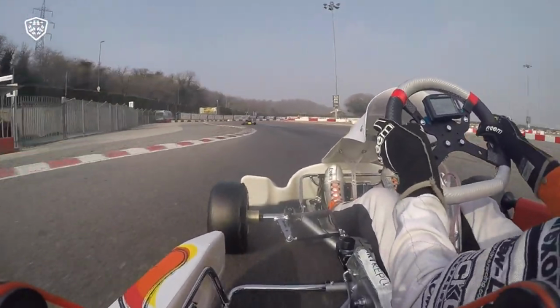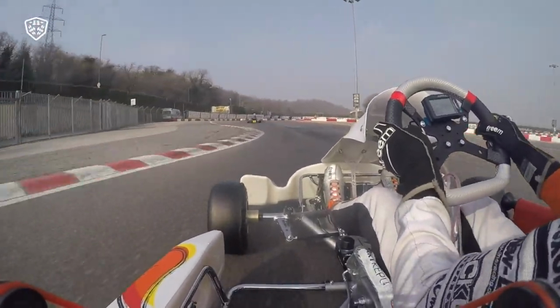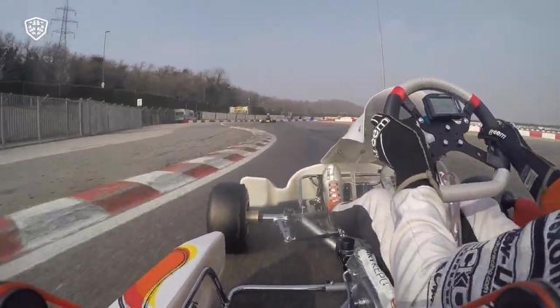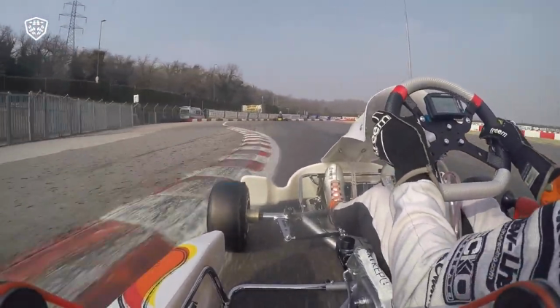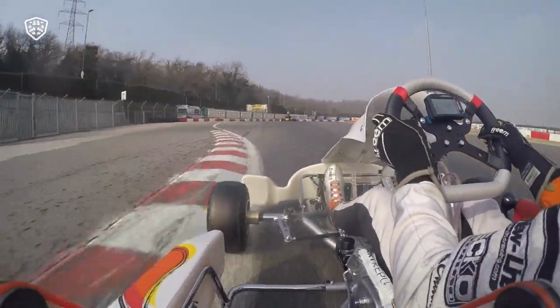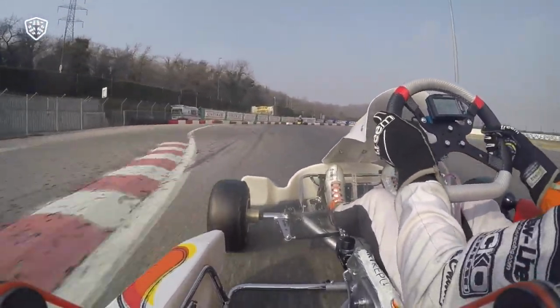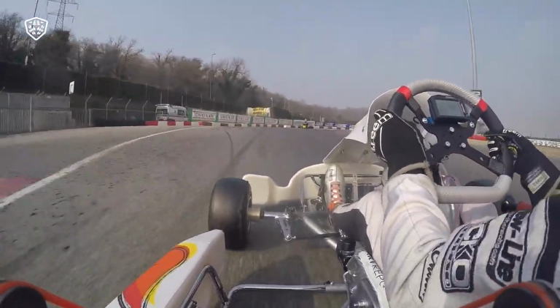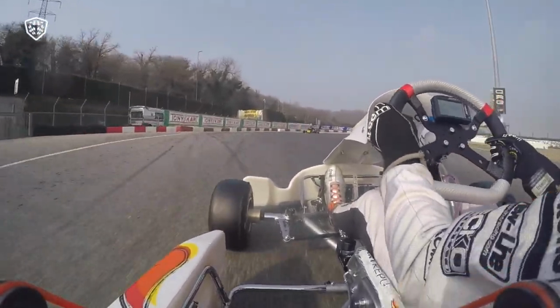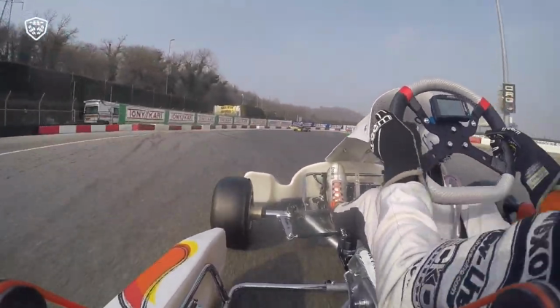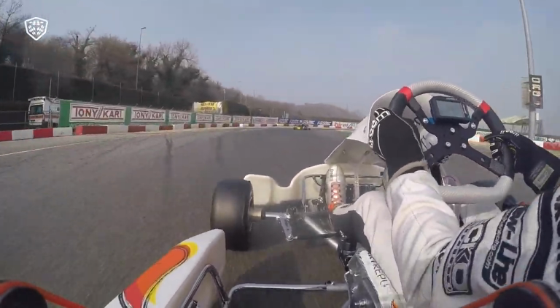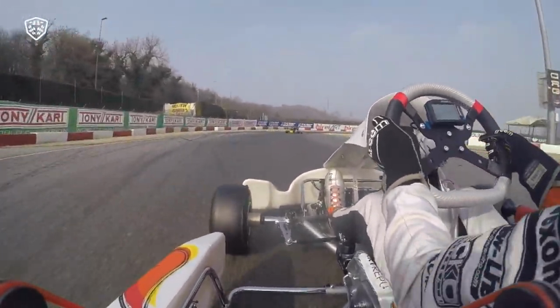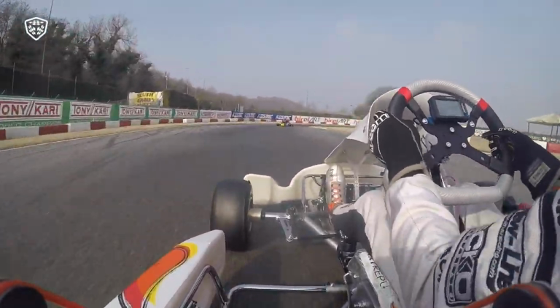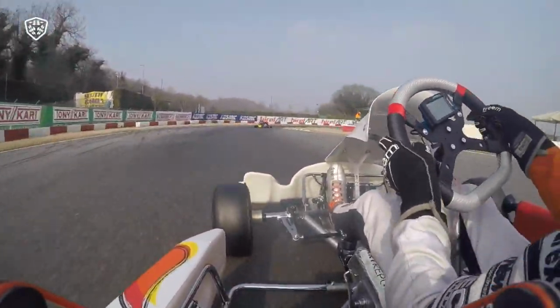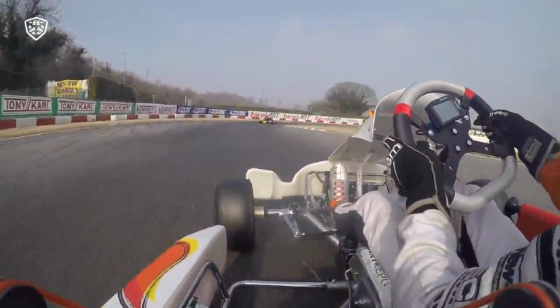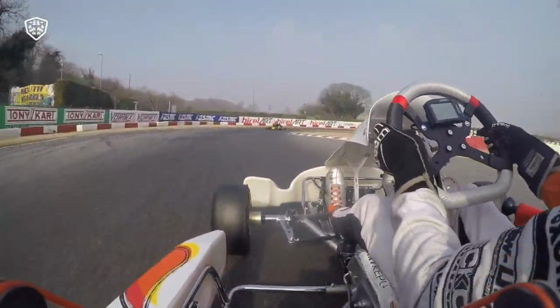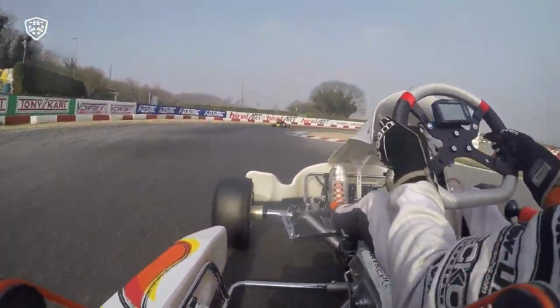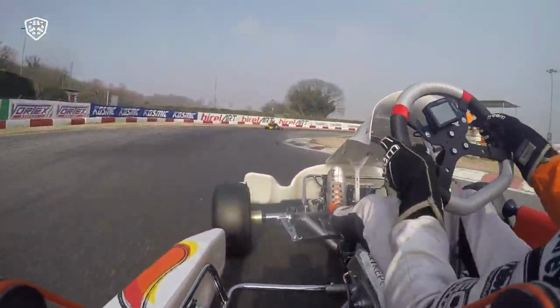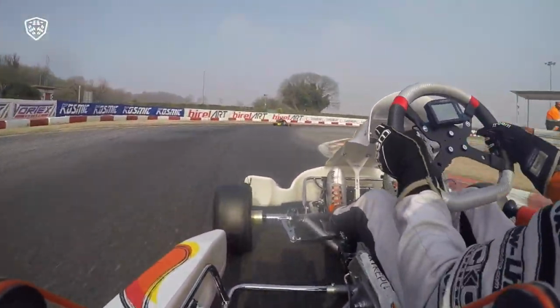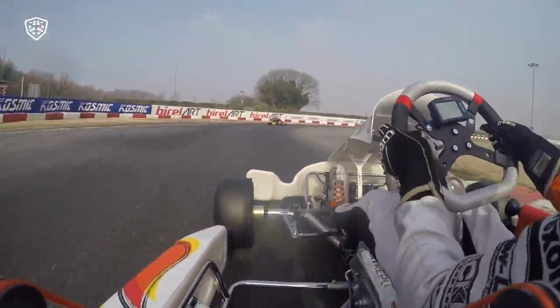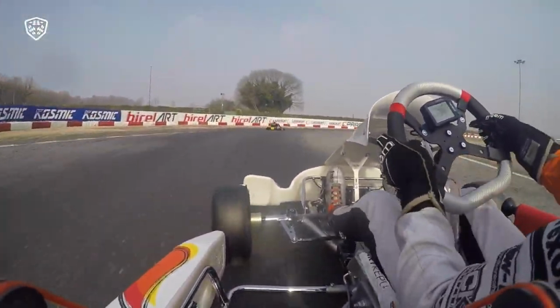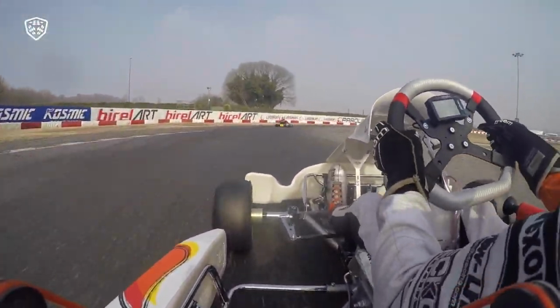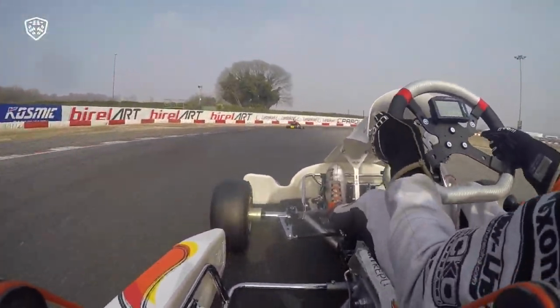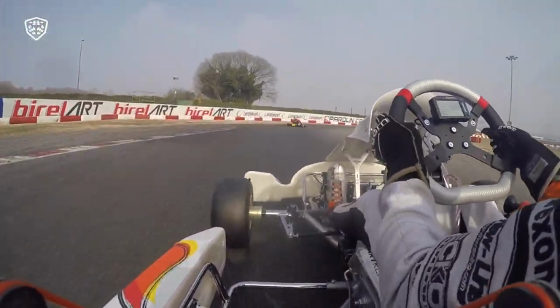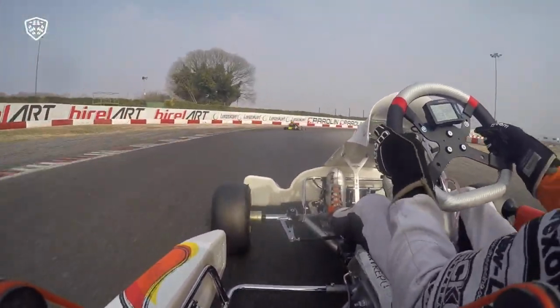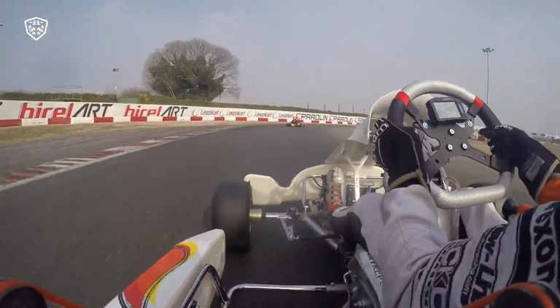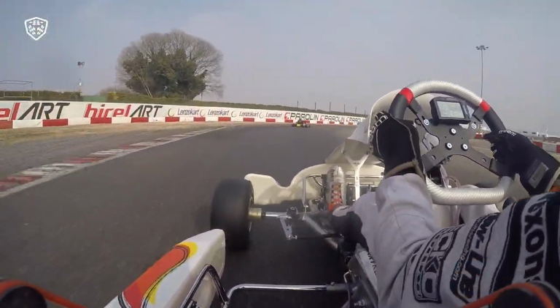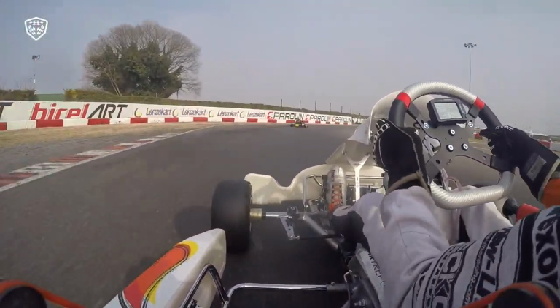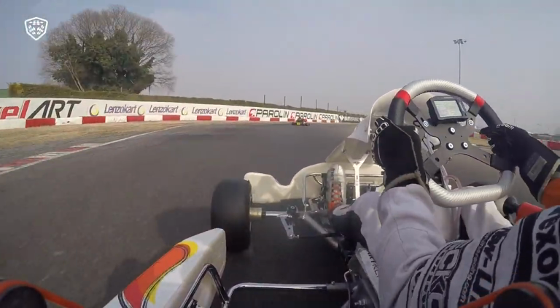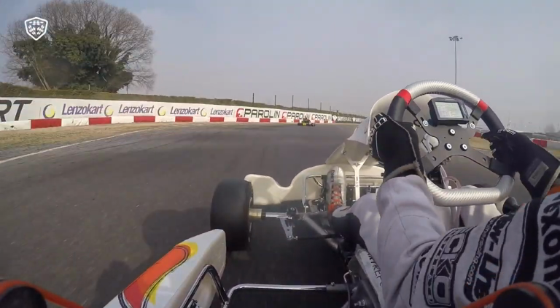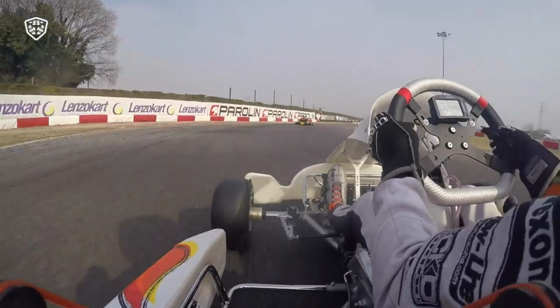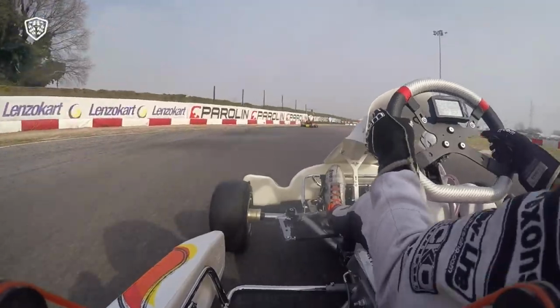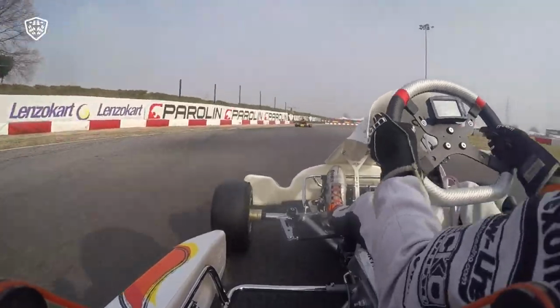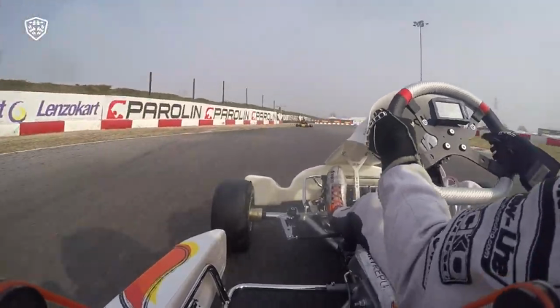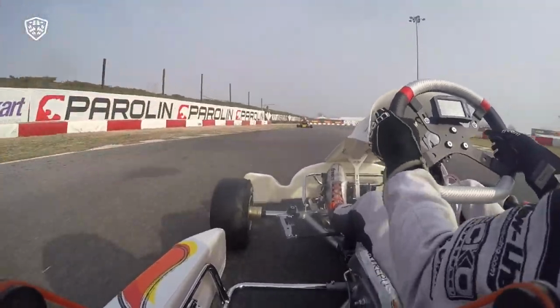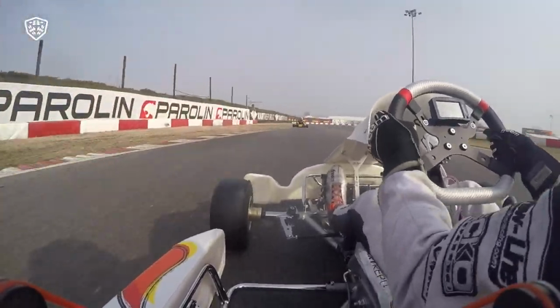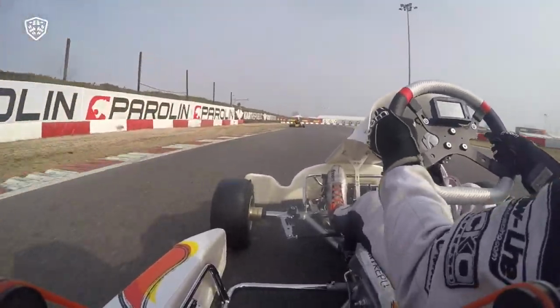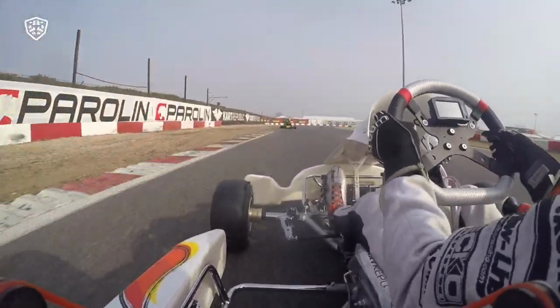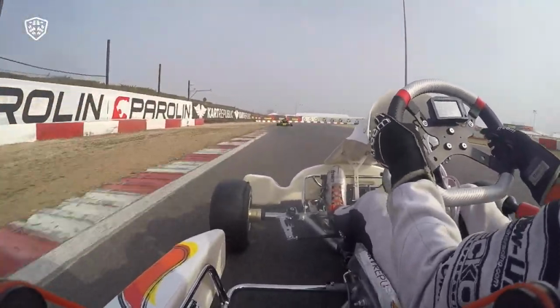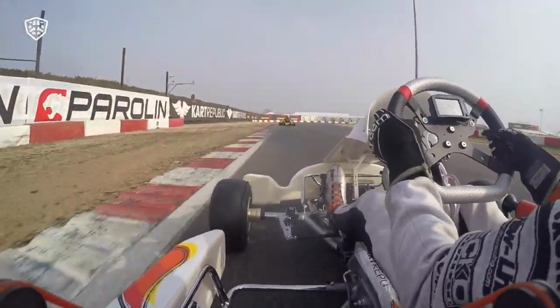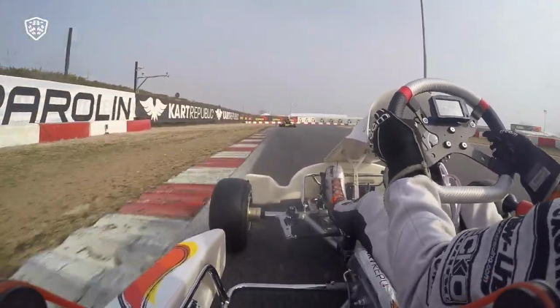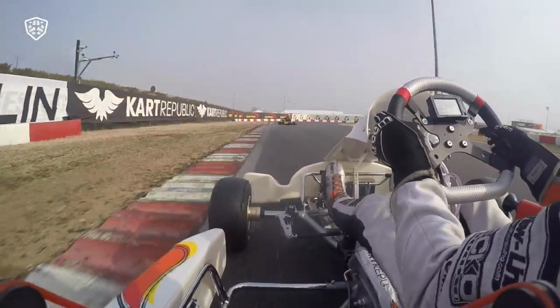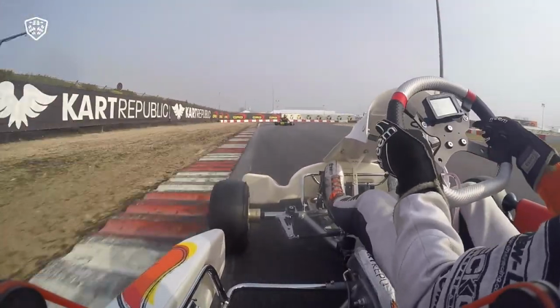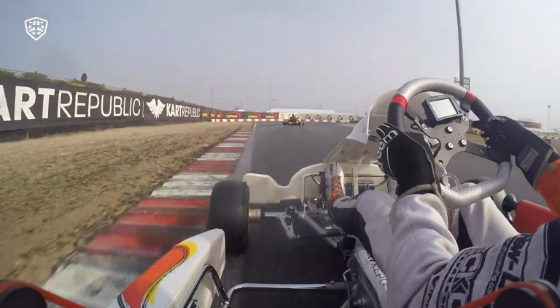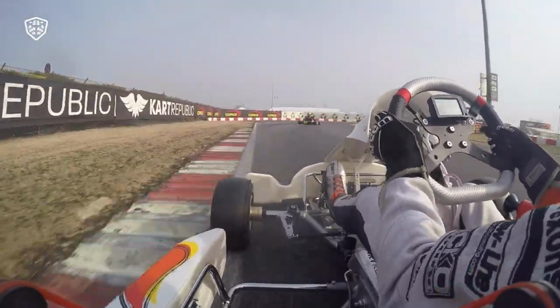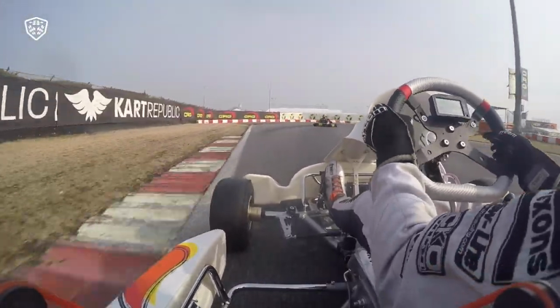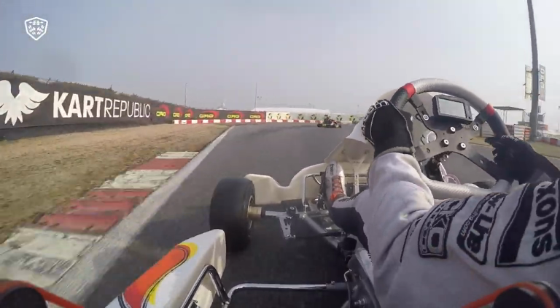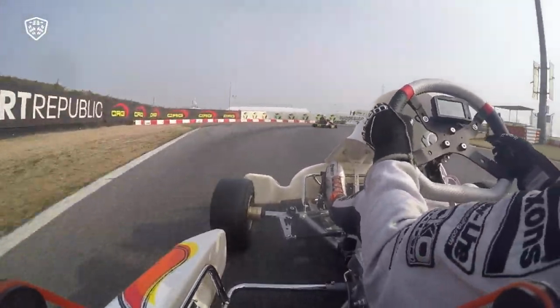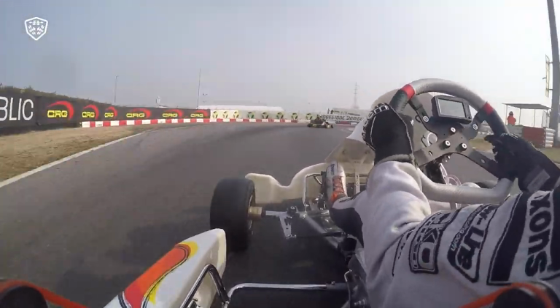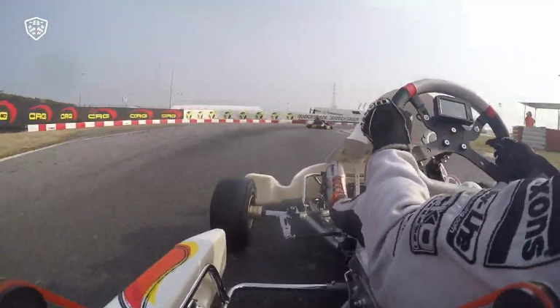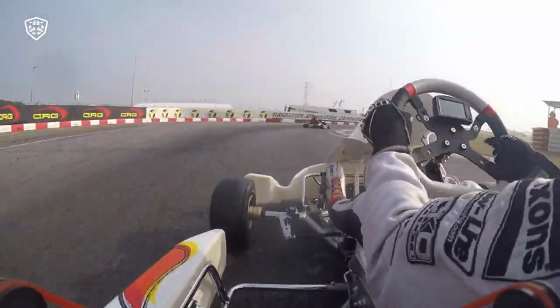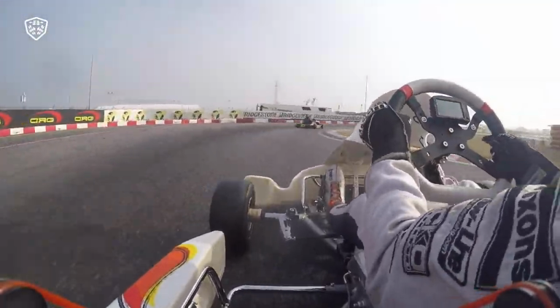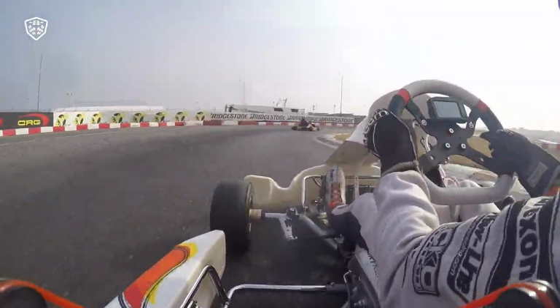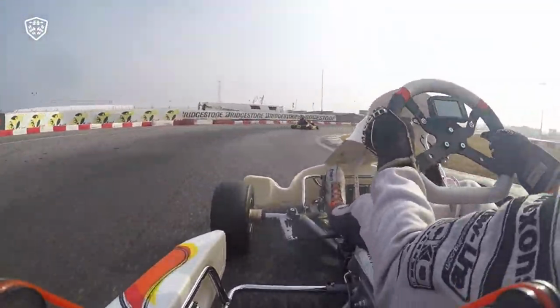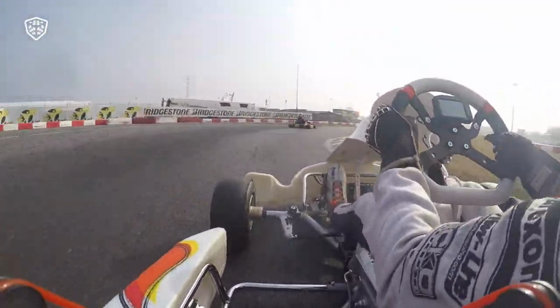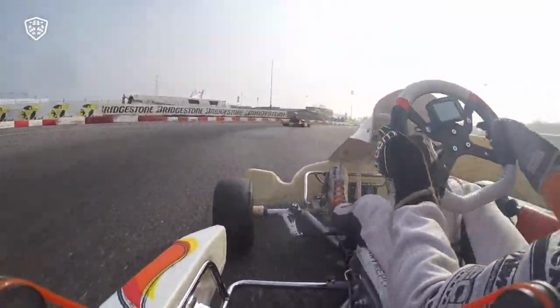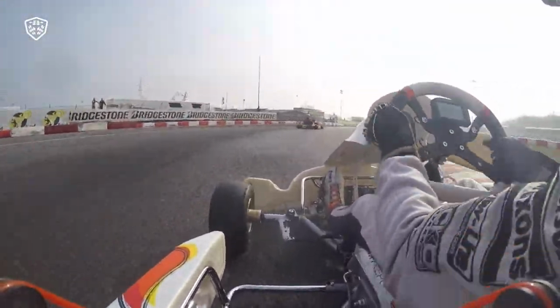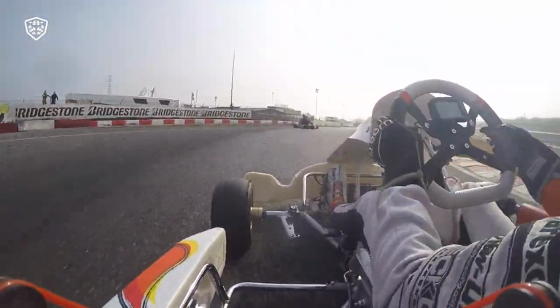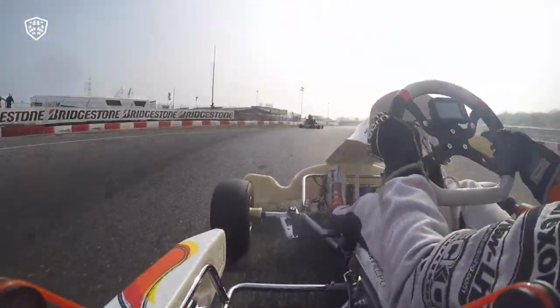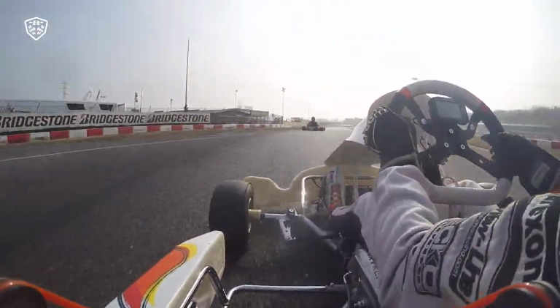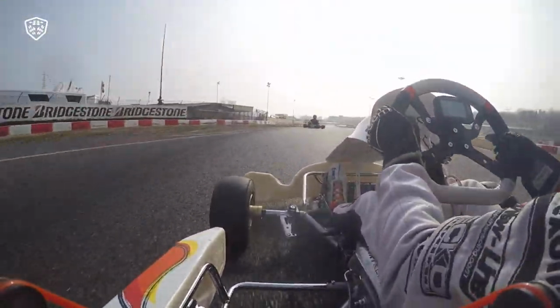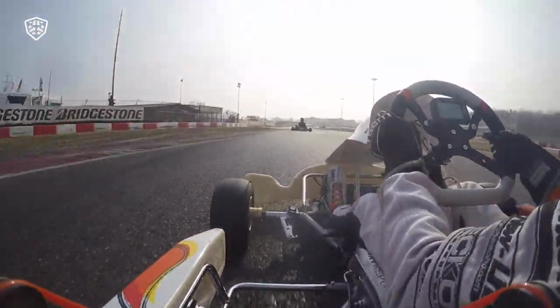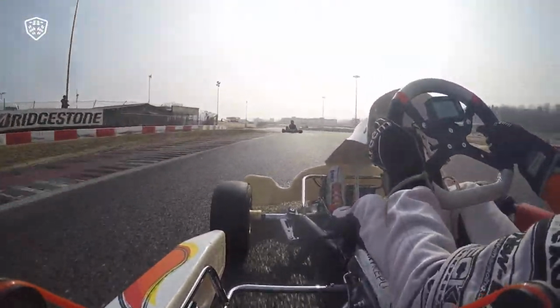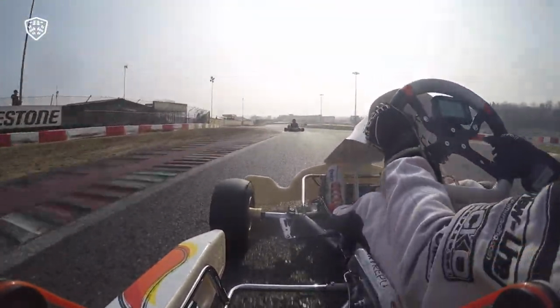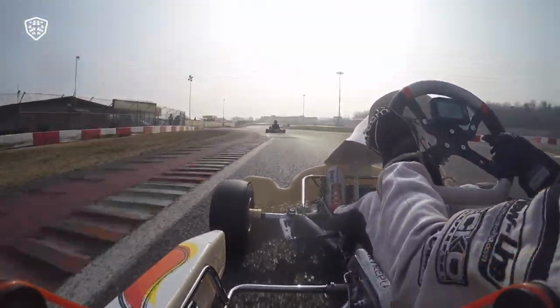Flat through the left kink at 110km, easing off the power through Turn 1 but carrying plenty of speed. Then on the brakes into Turn 2, back on the power just before the apex.